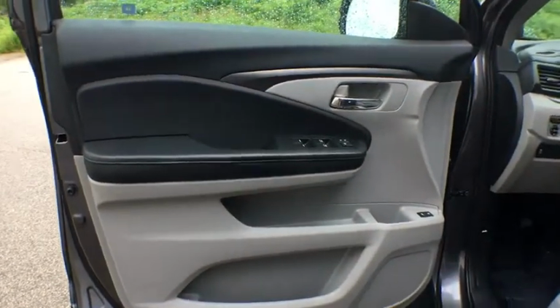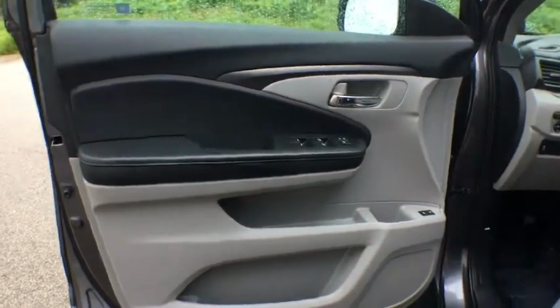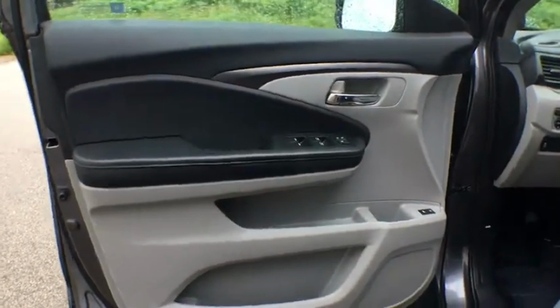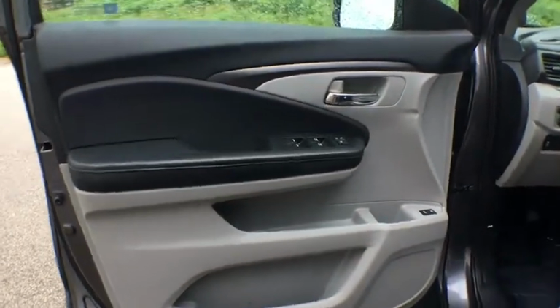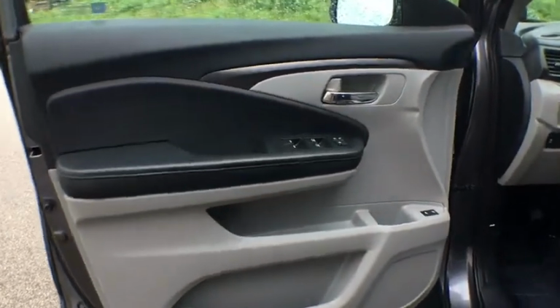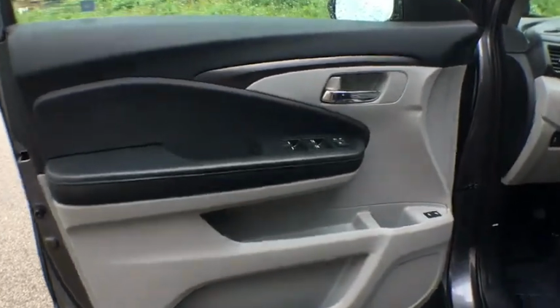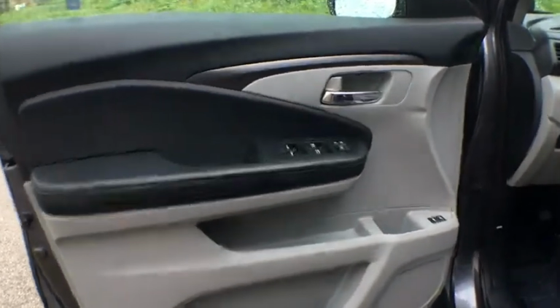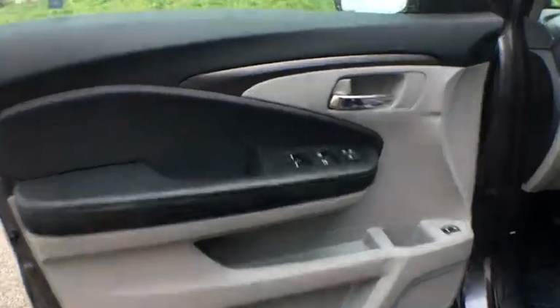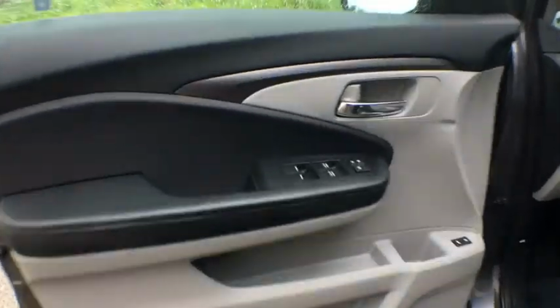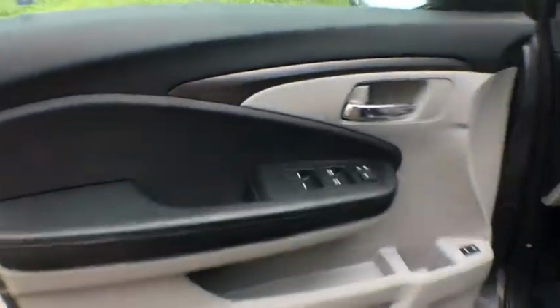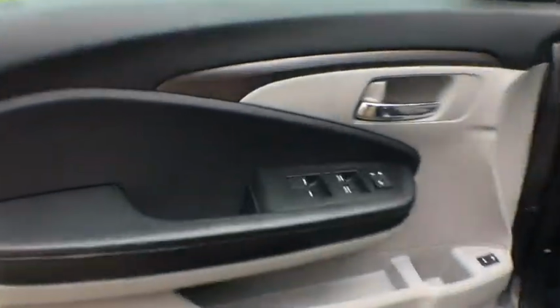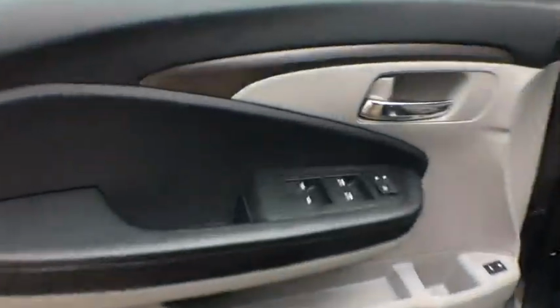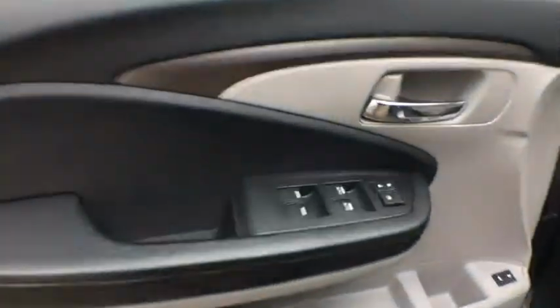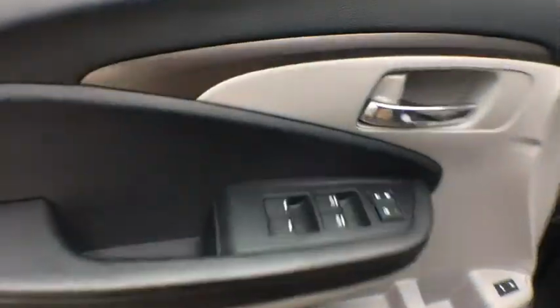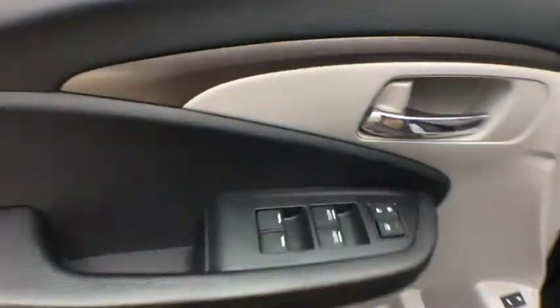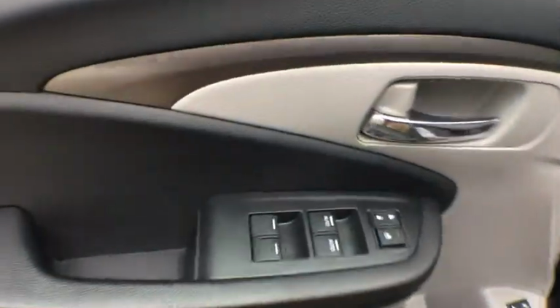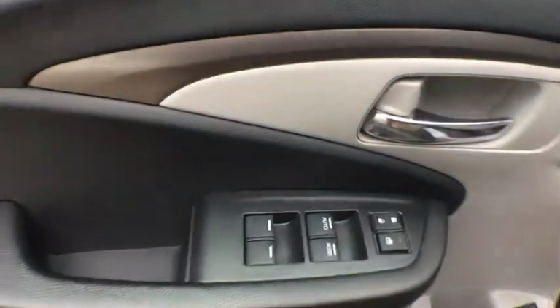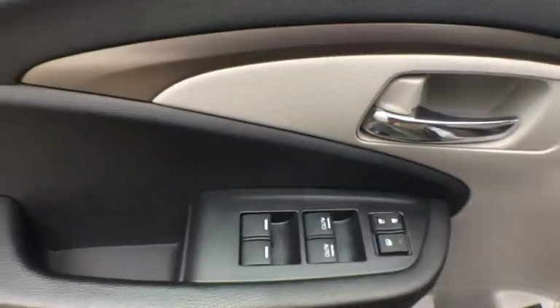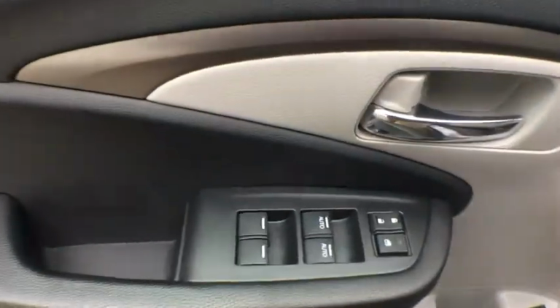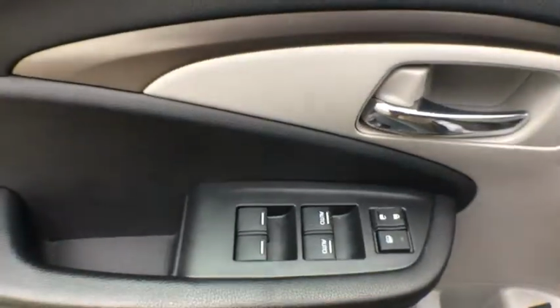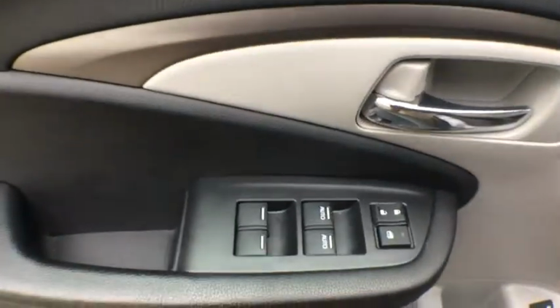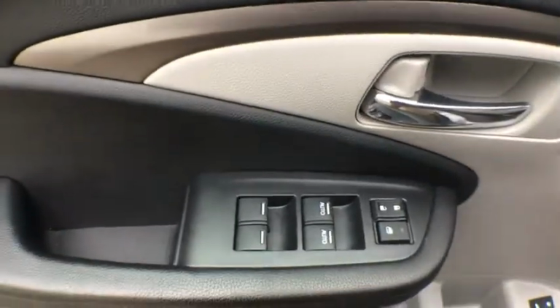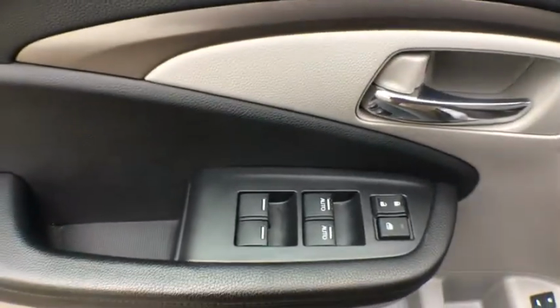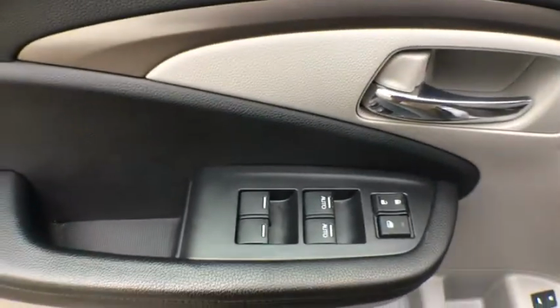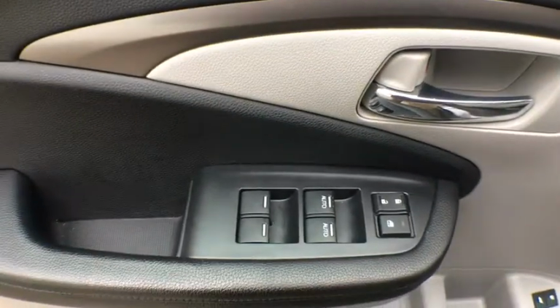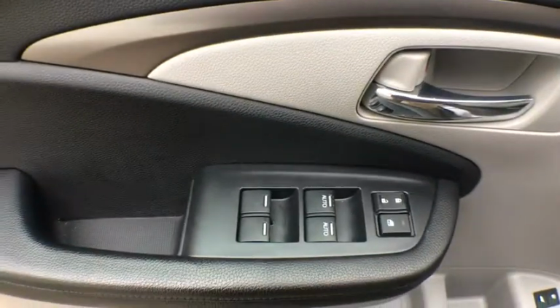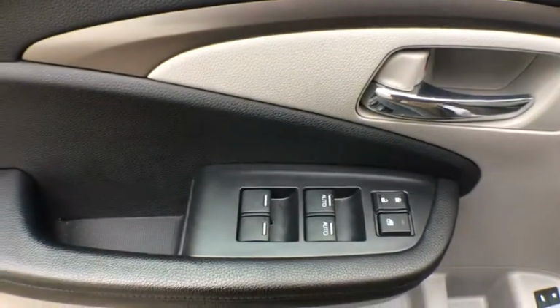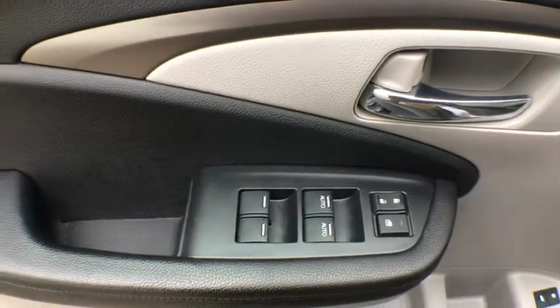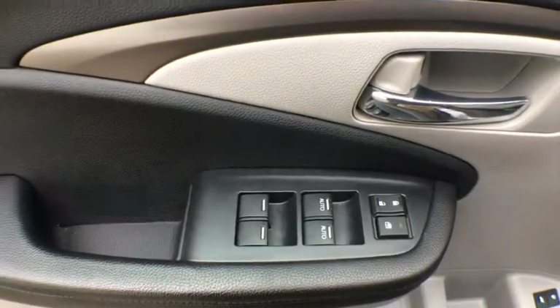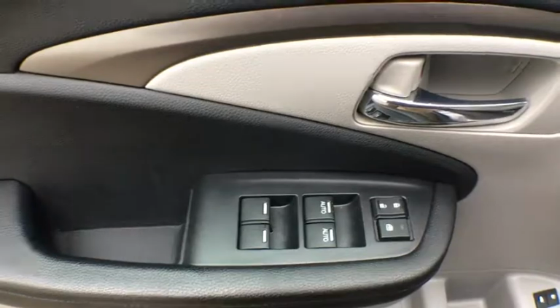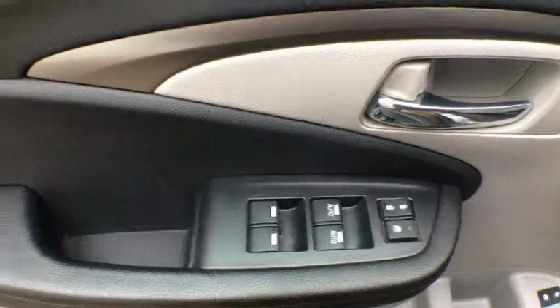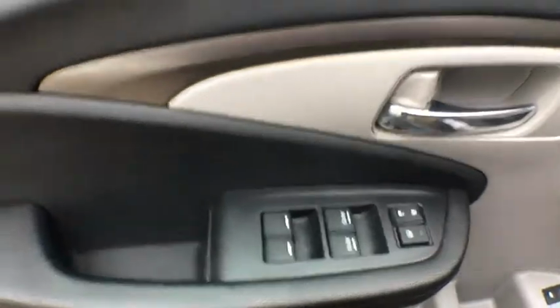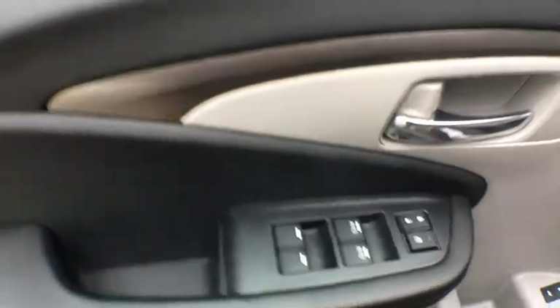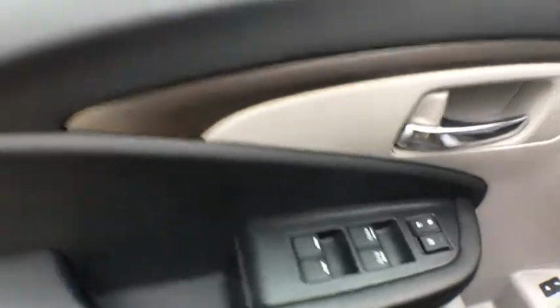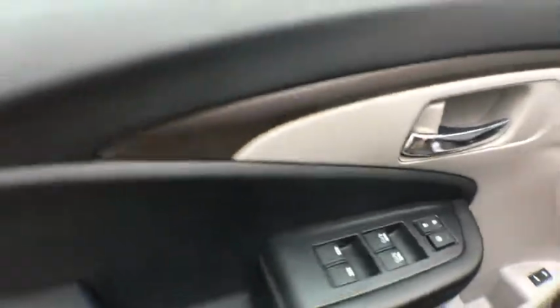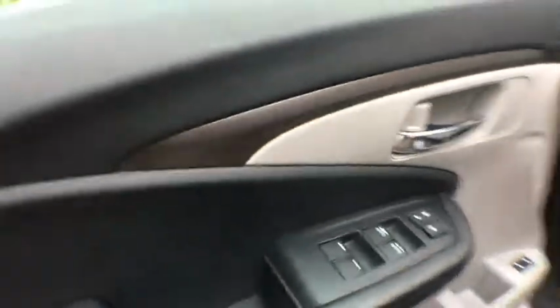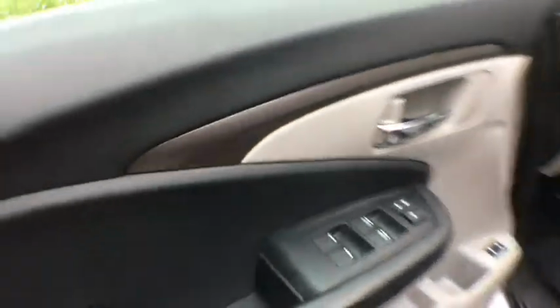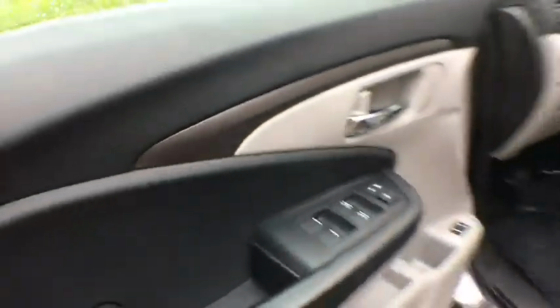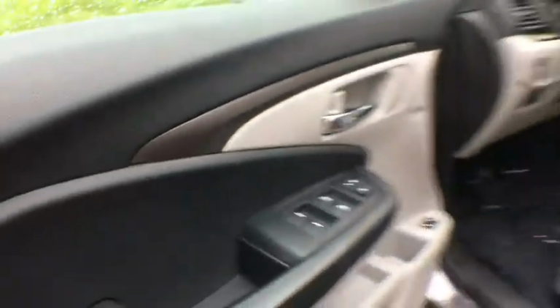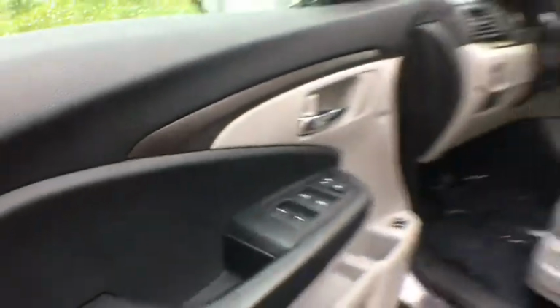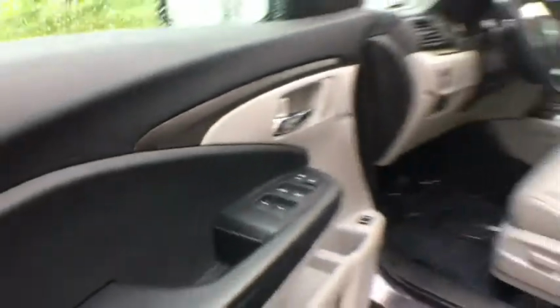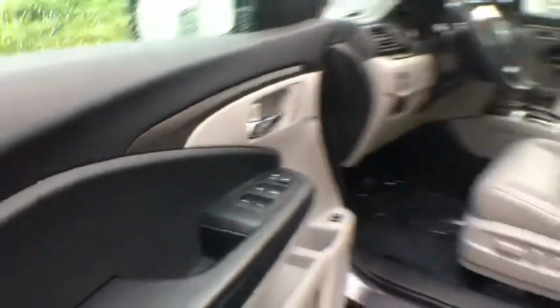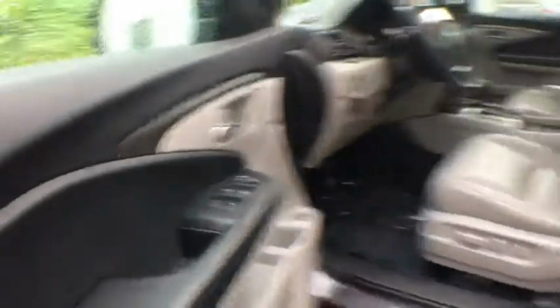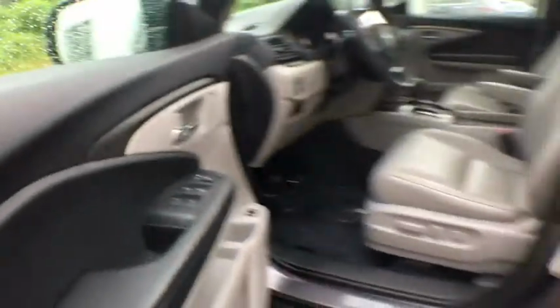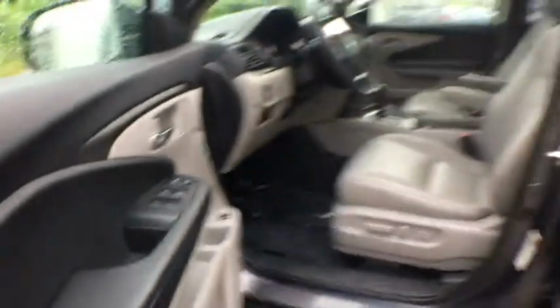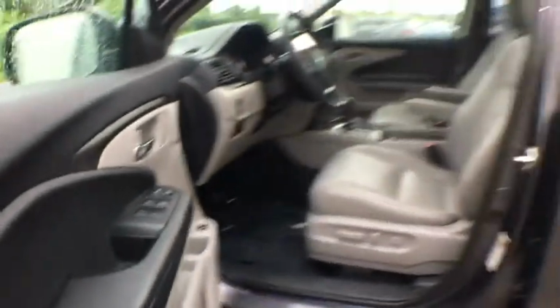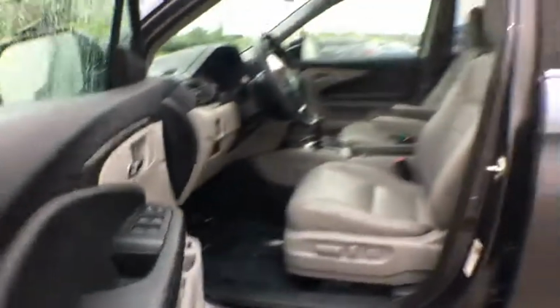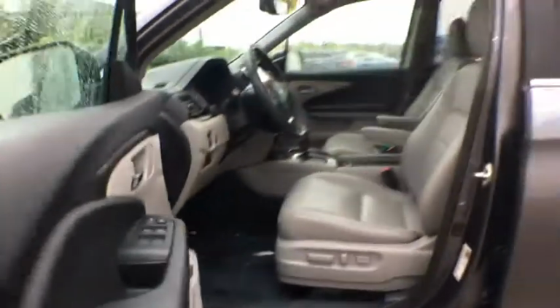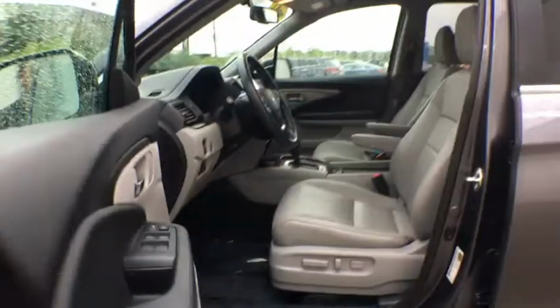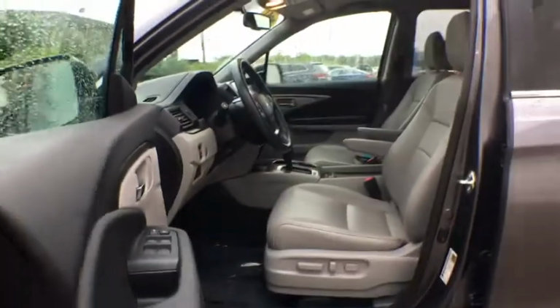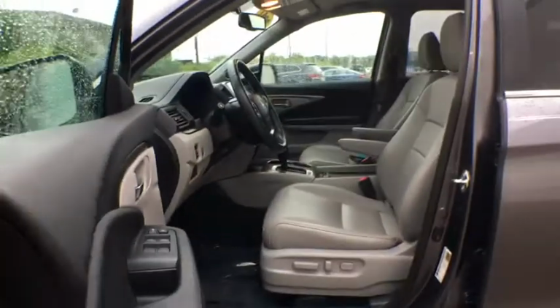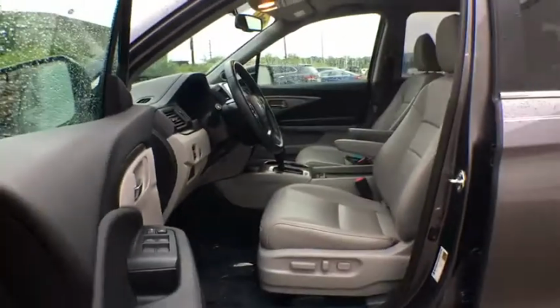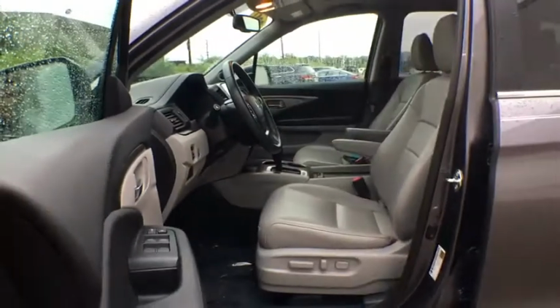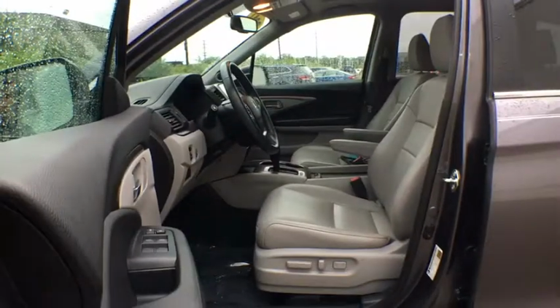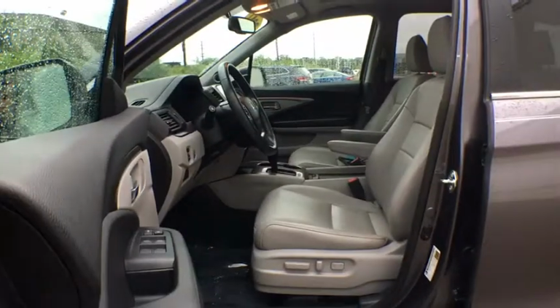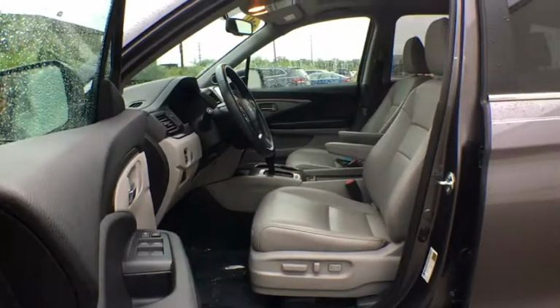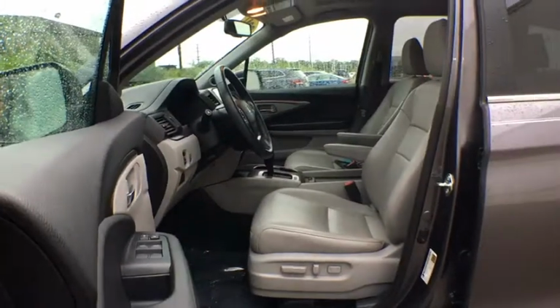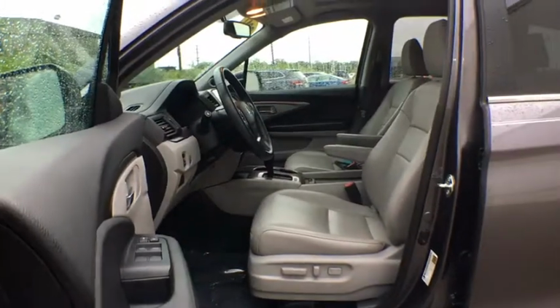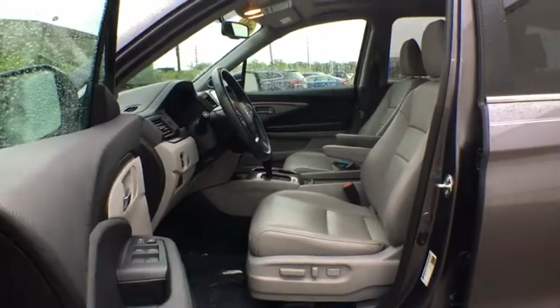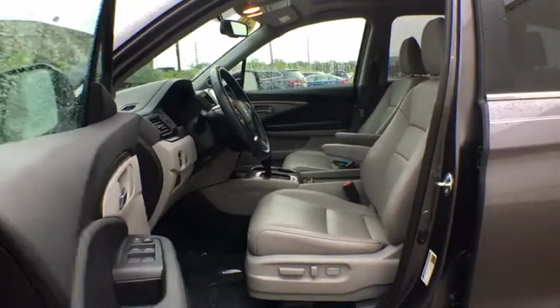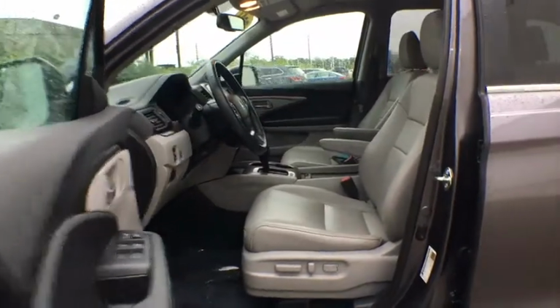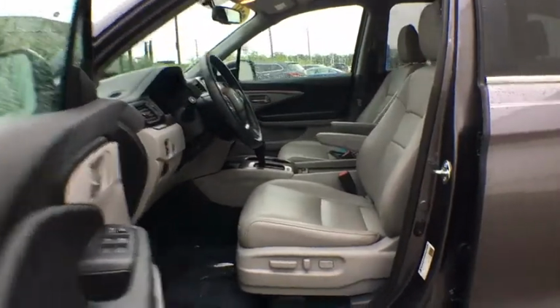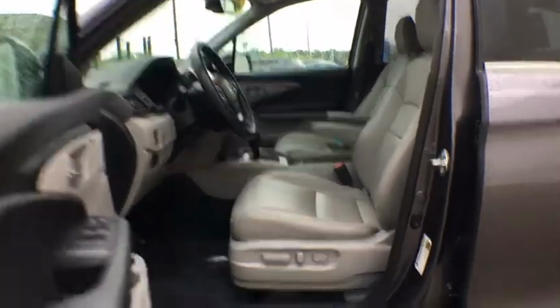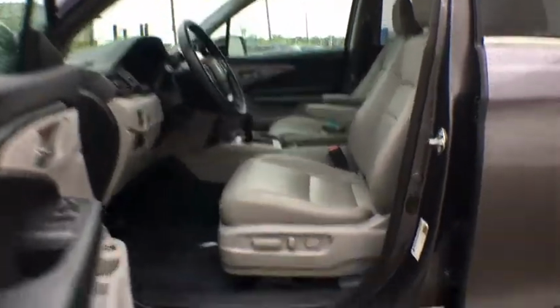Compass, security system, child safety locks, heated front seats, trip computer, panic alarm, tachometer.